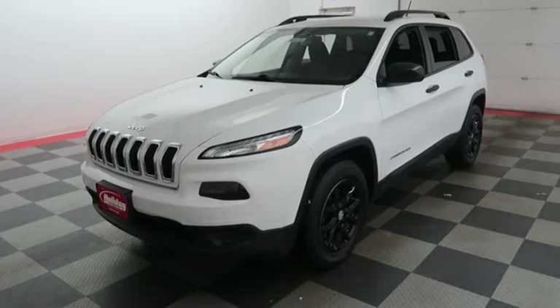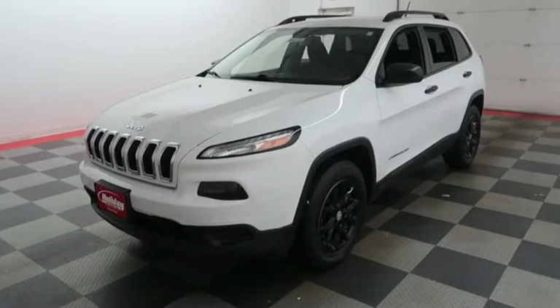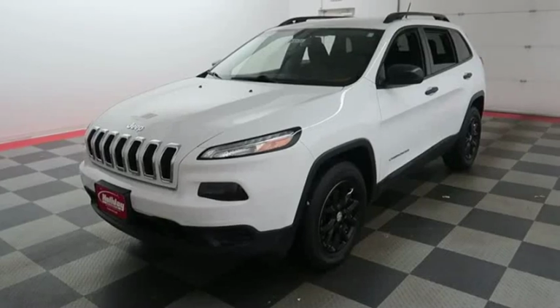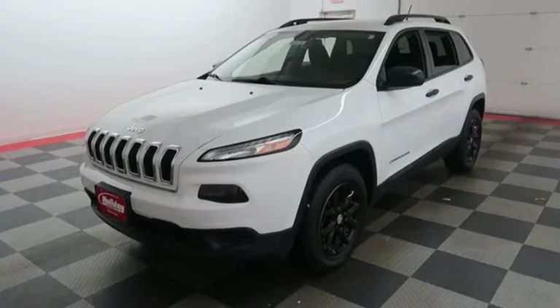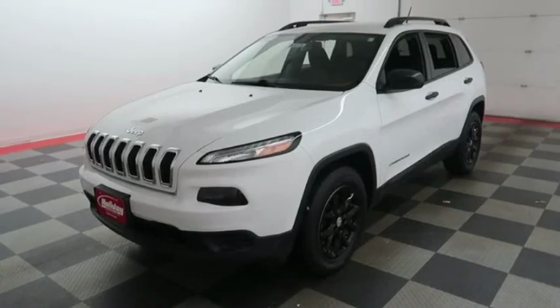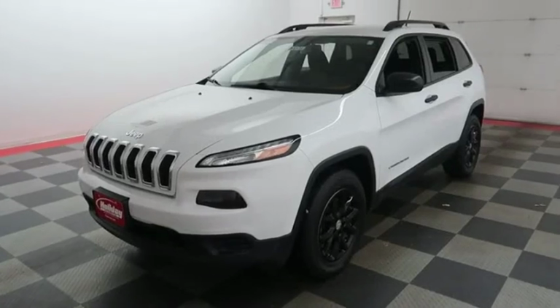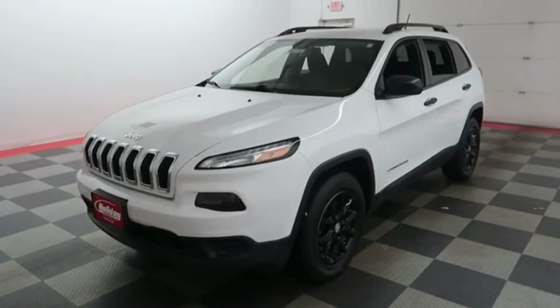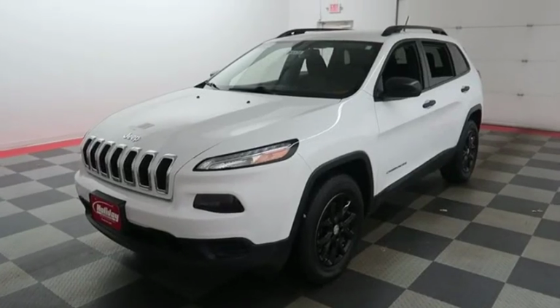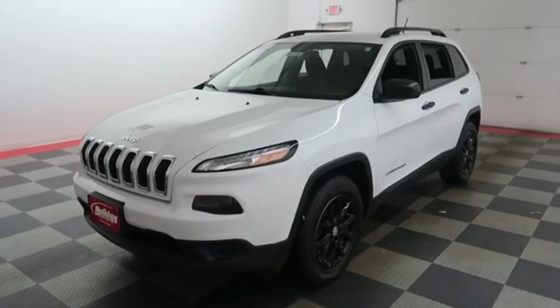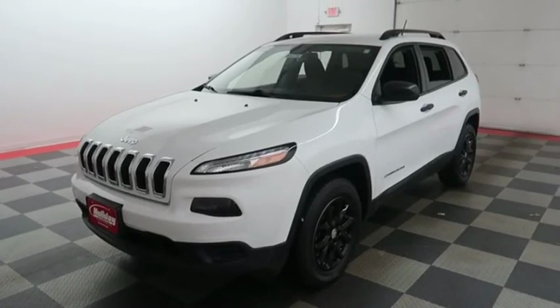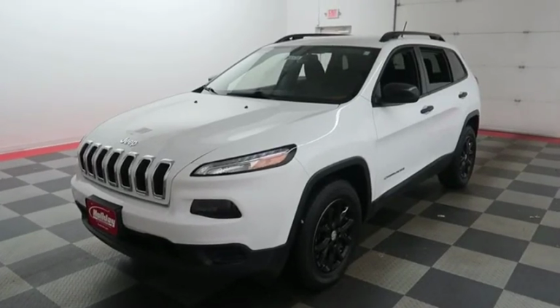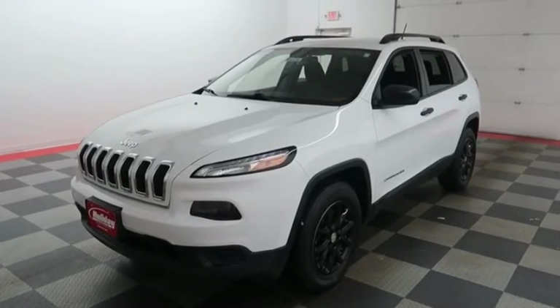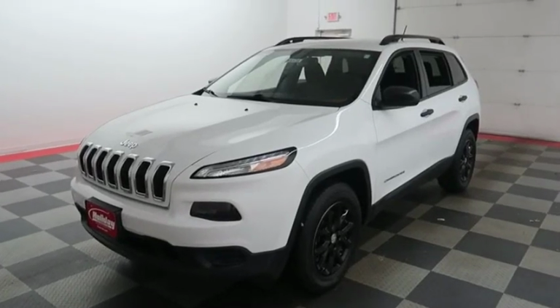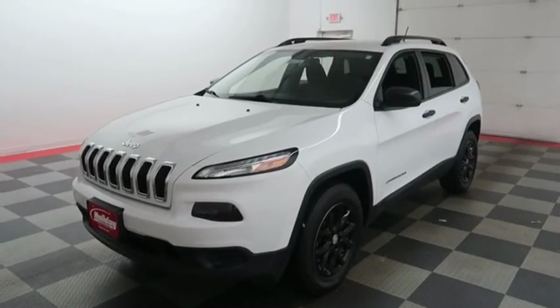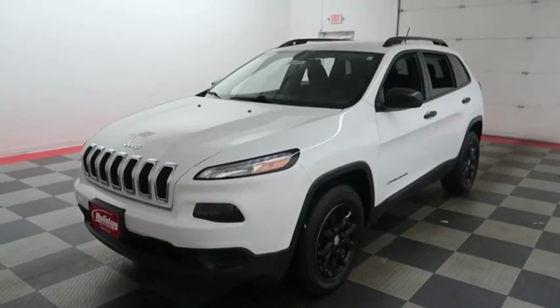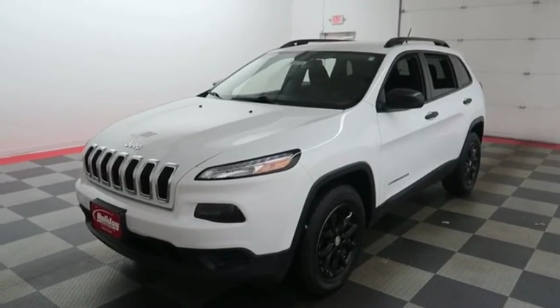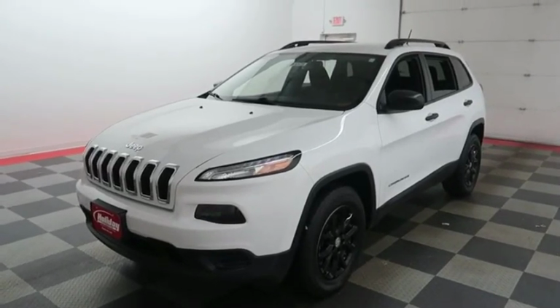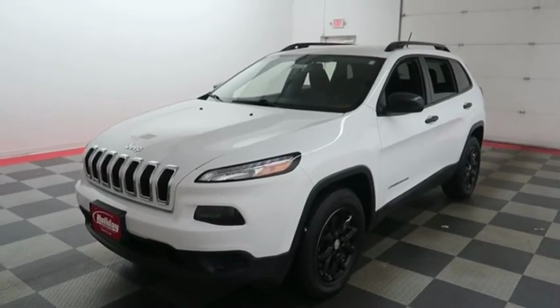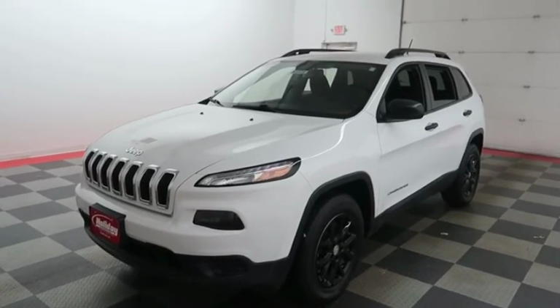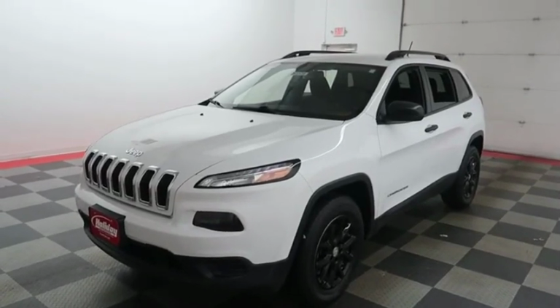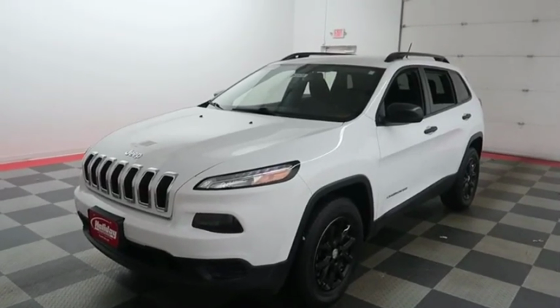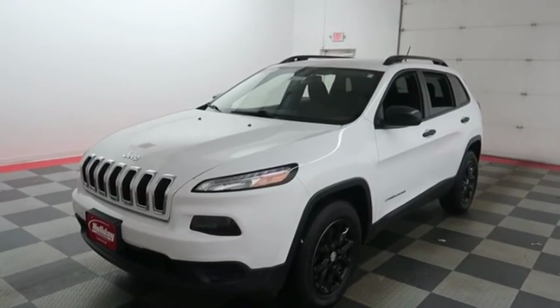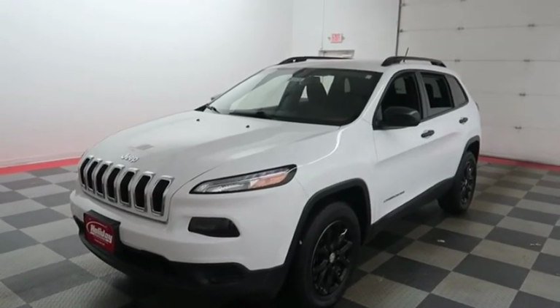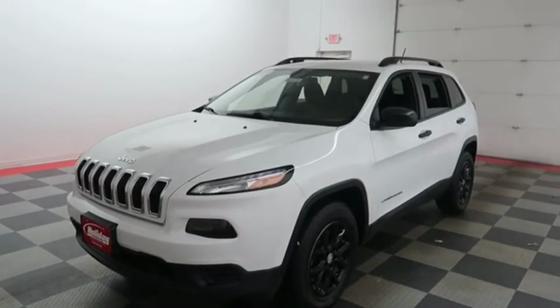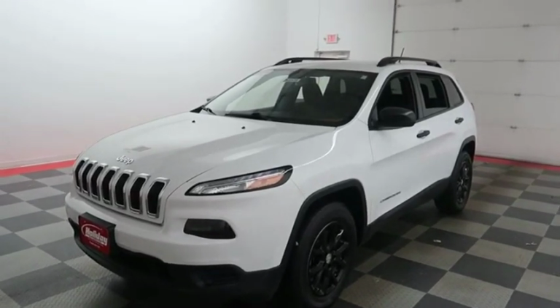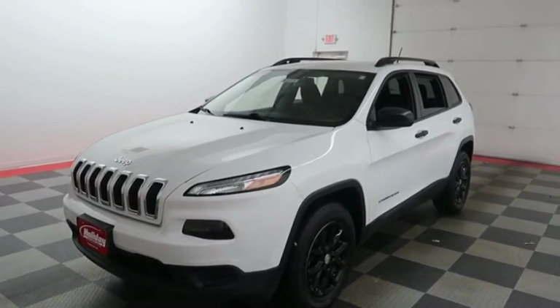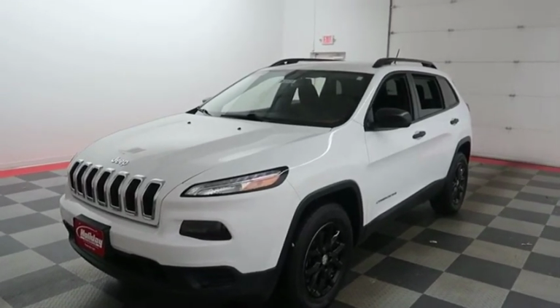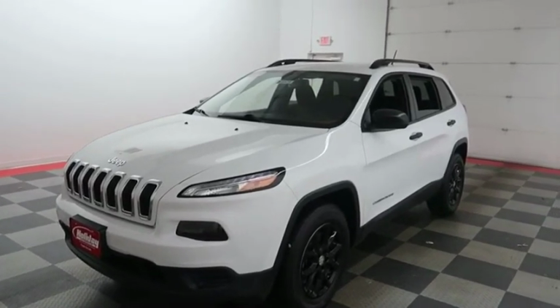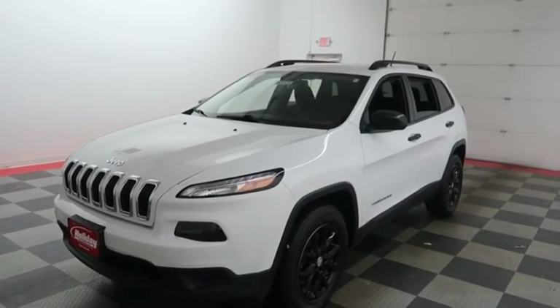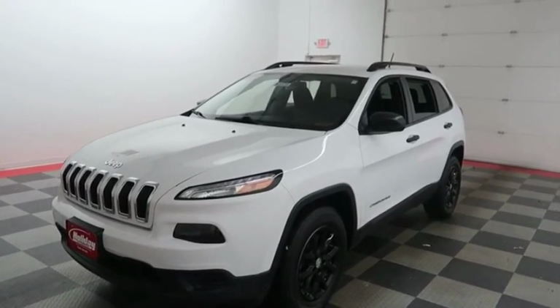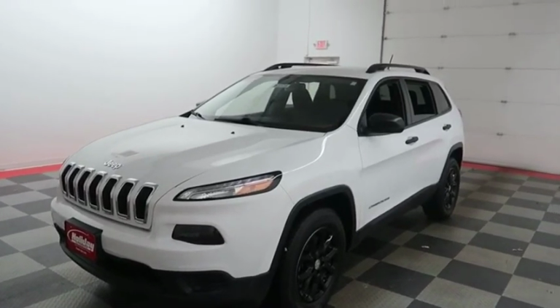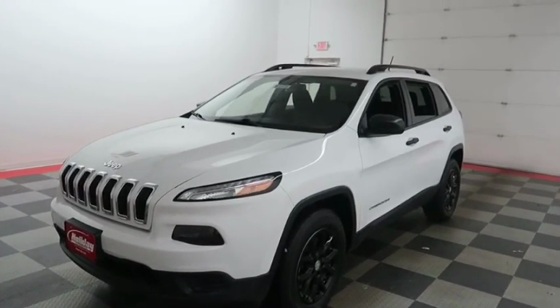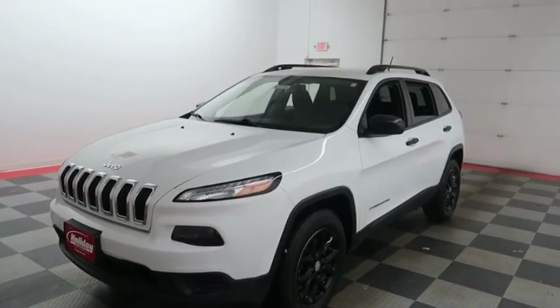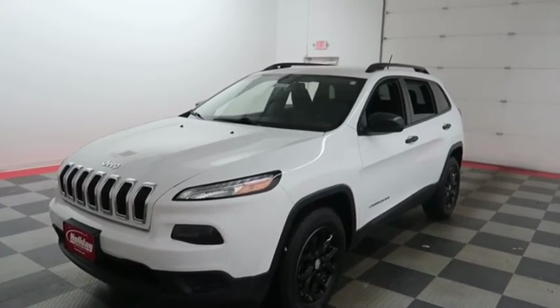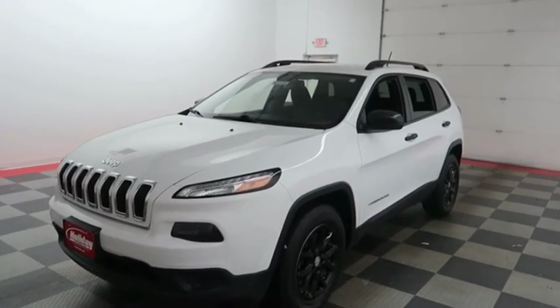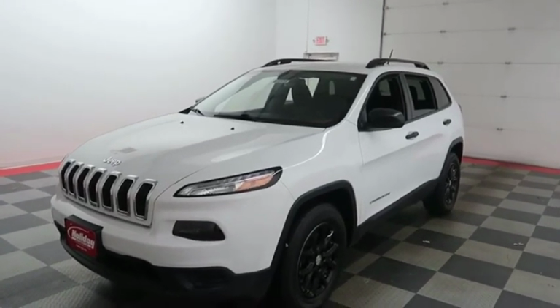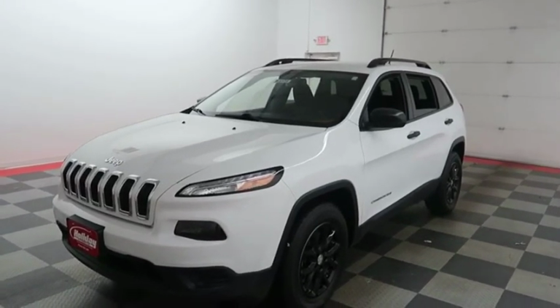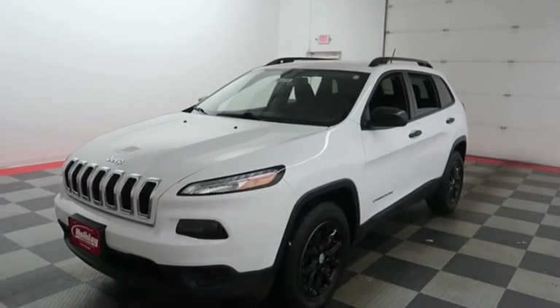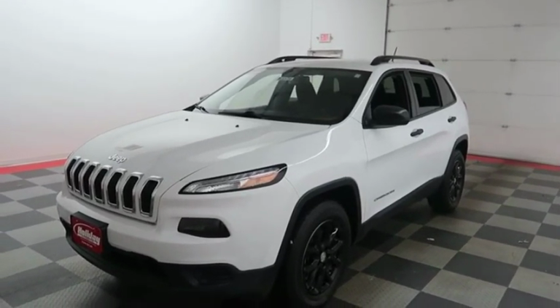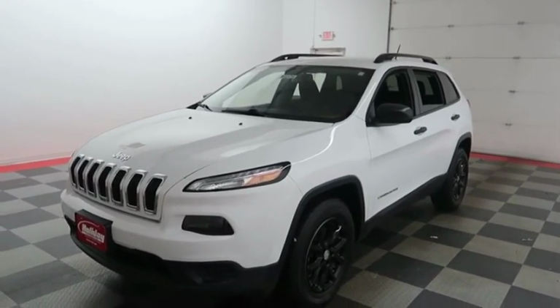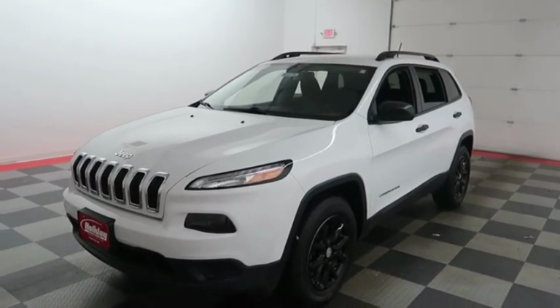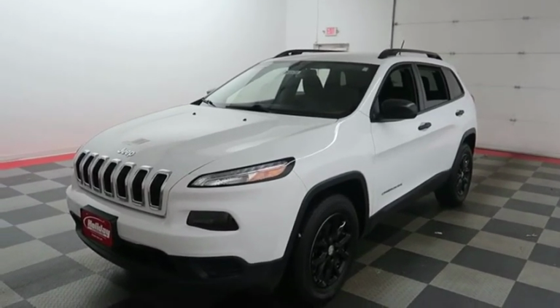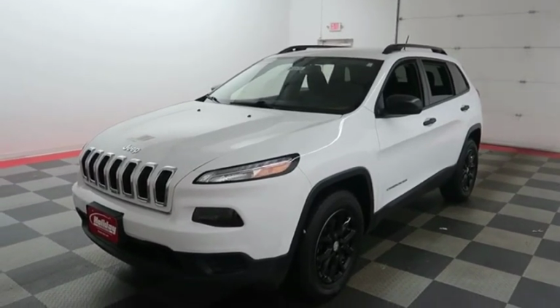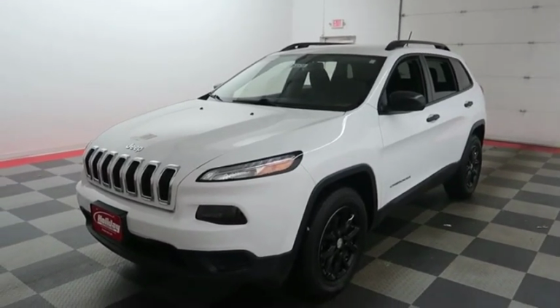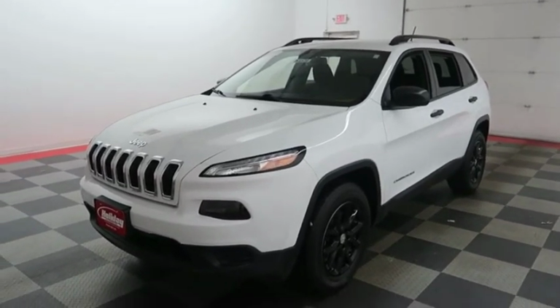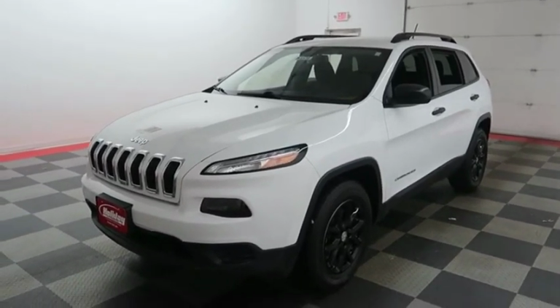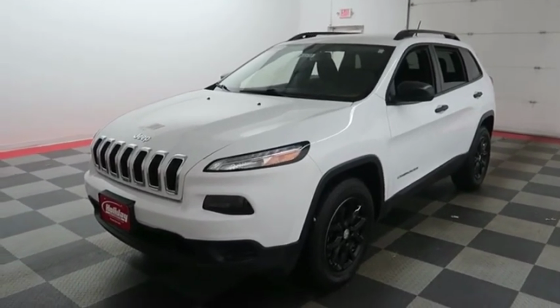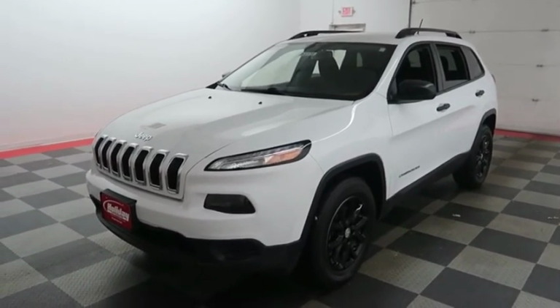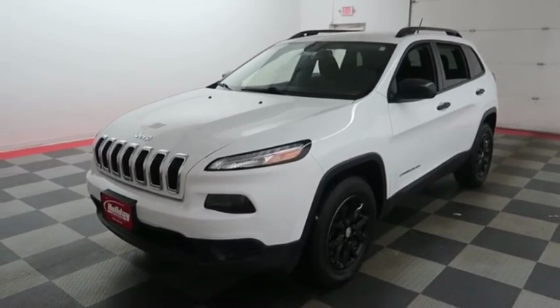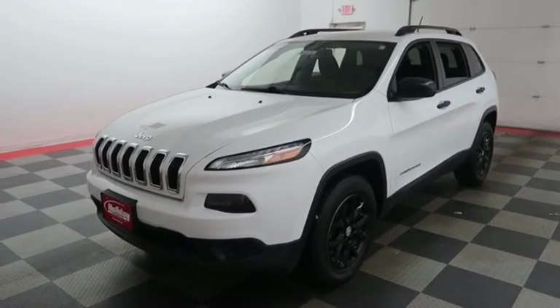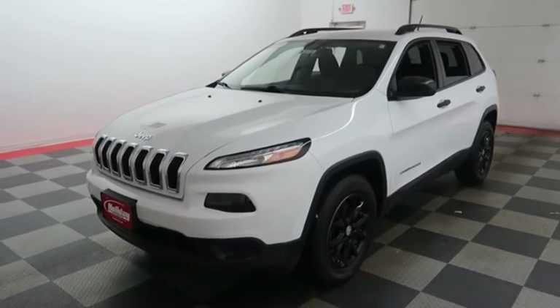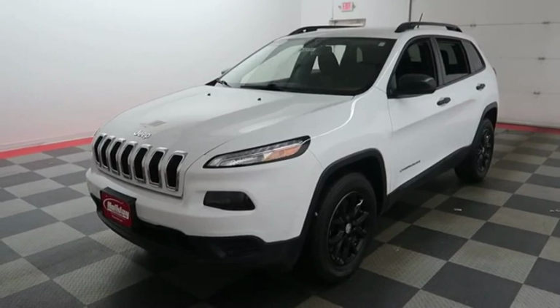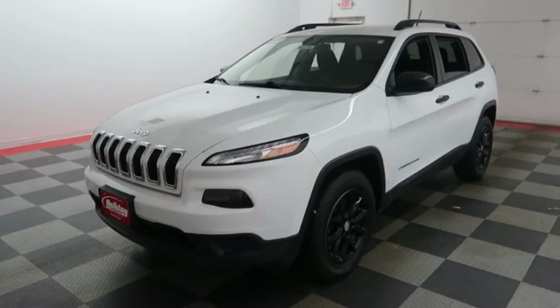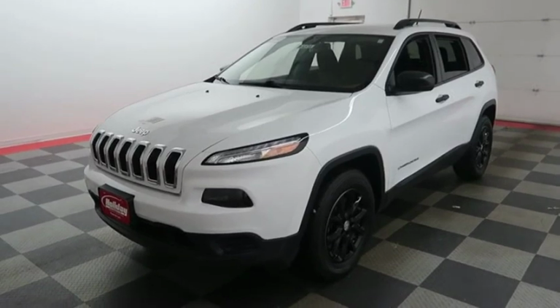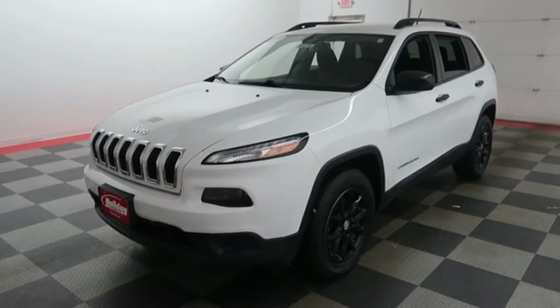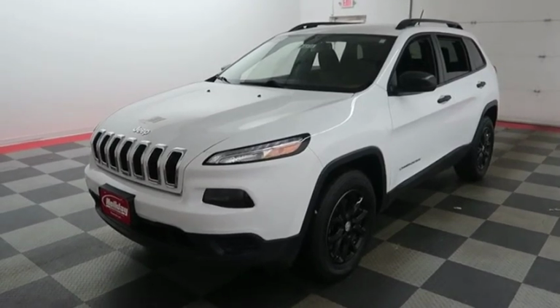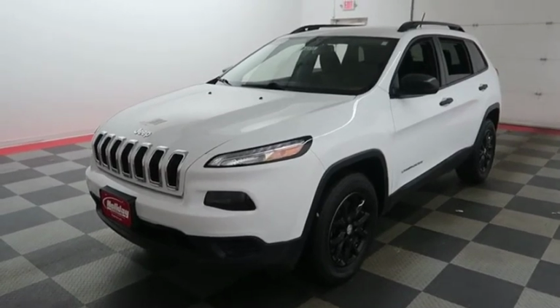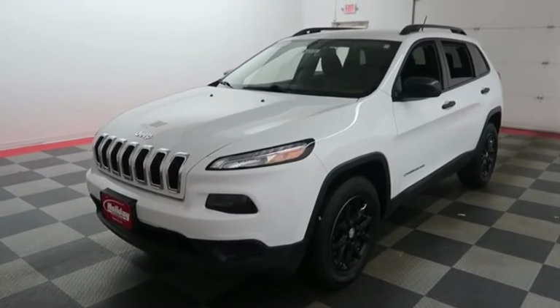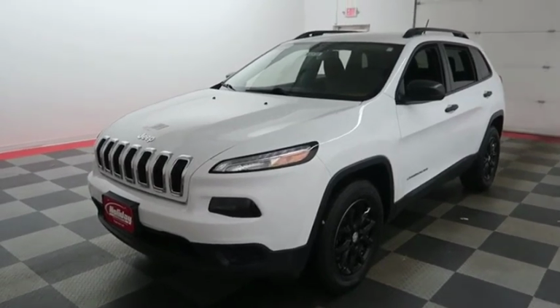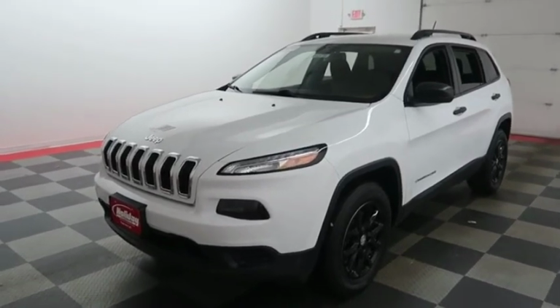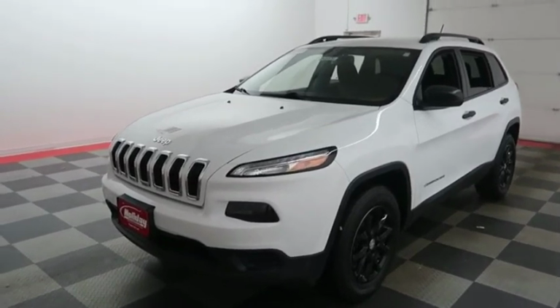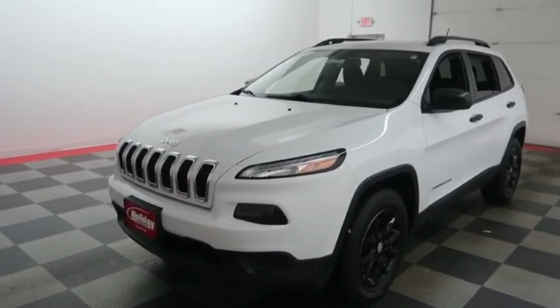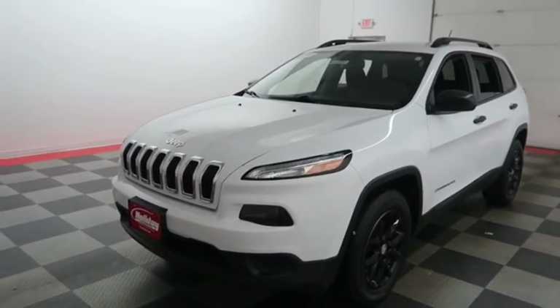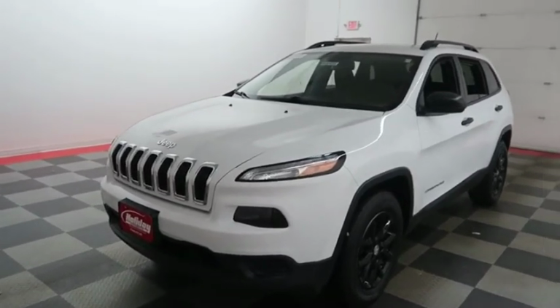Hi, I'm Andy with Holiday Automotive. Today we're going to take a look at a 2016 Jeep Cherokee.